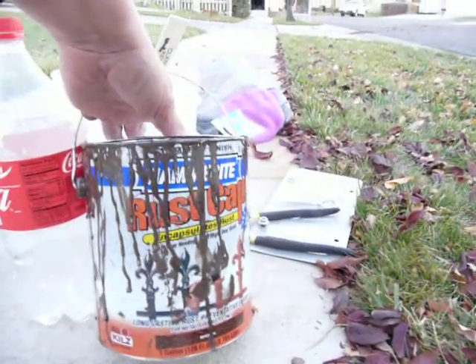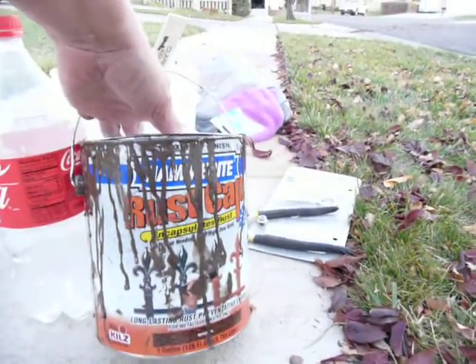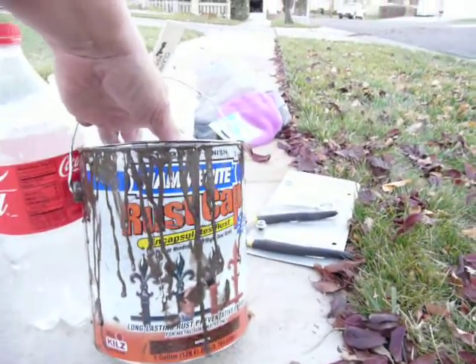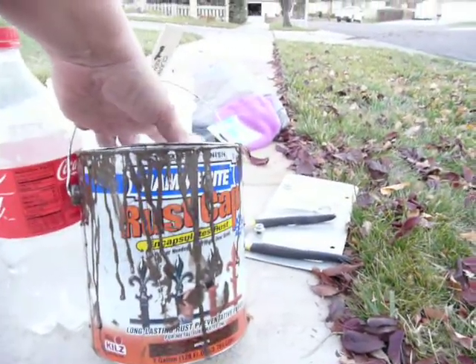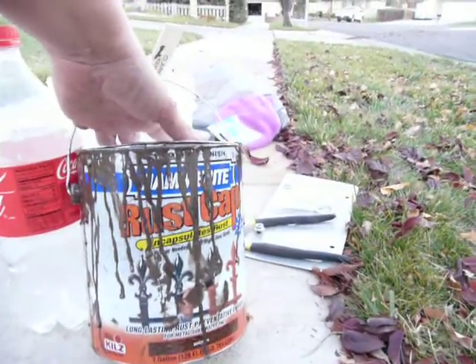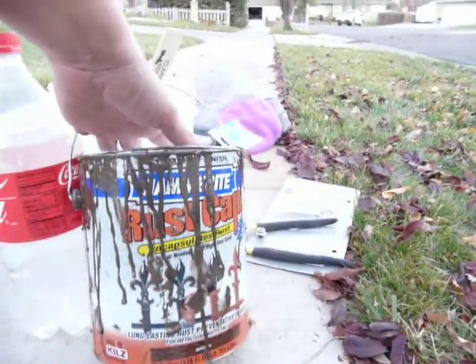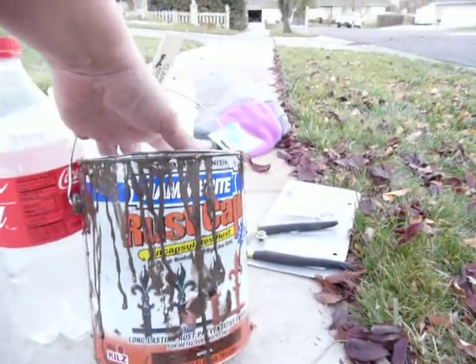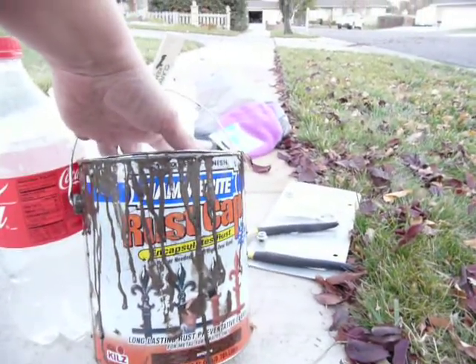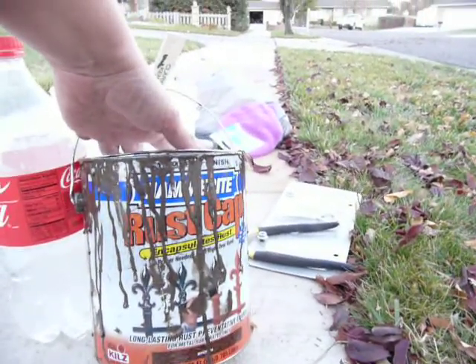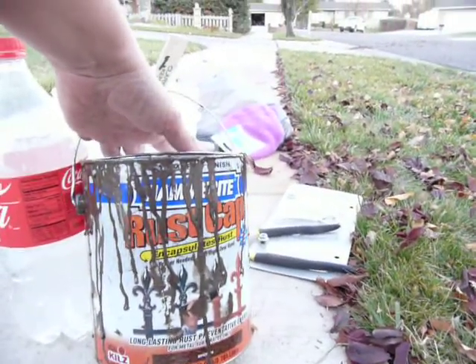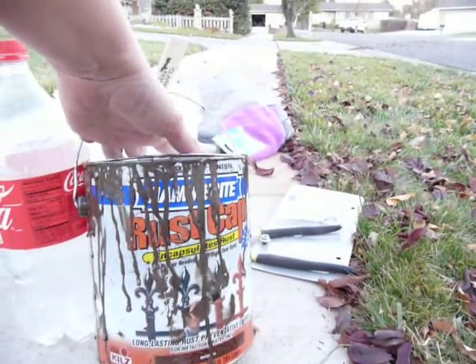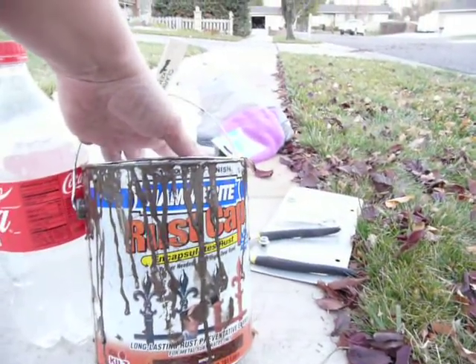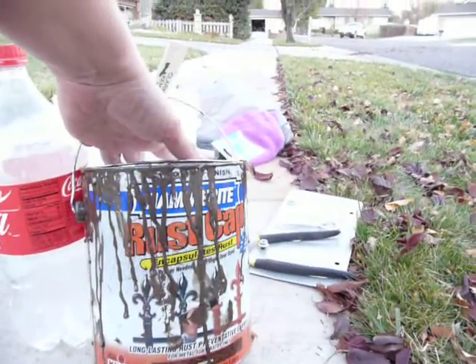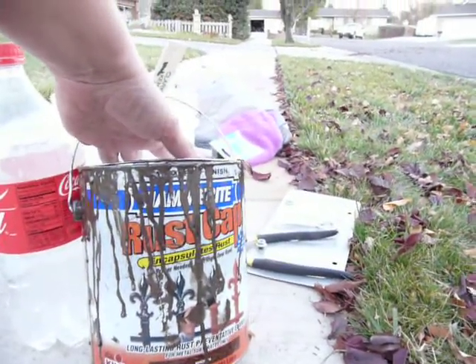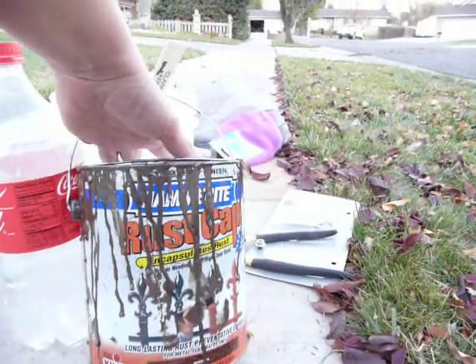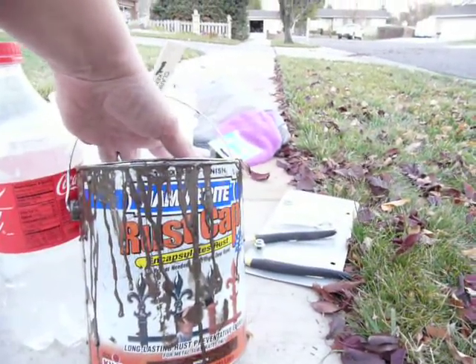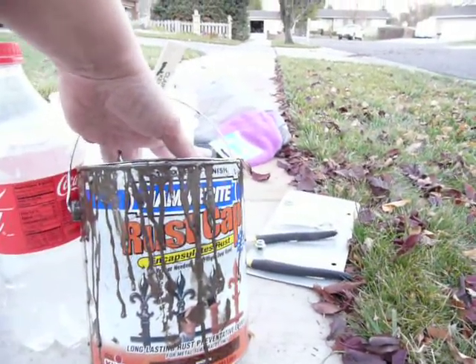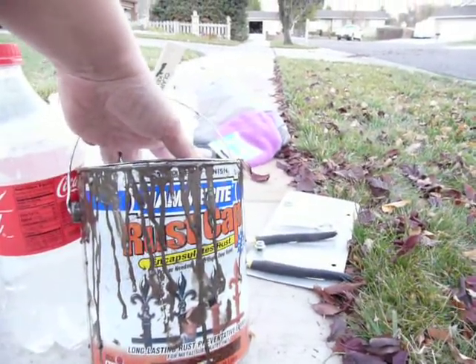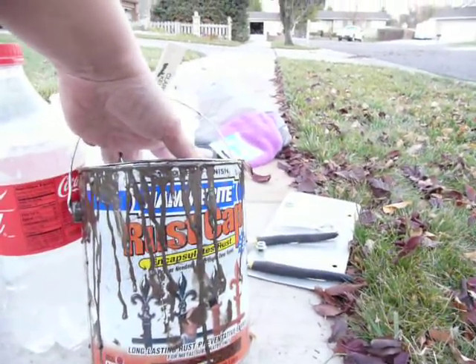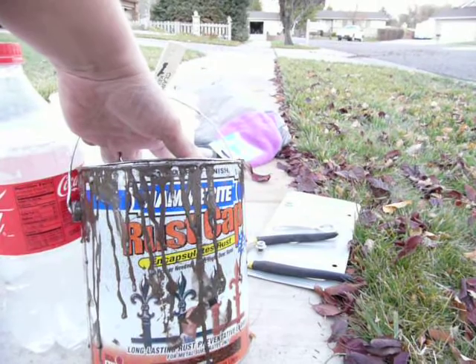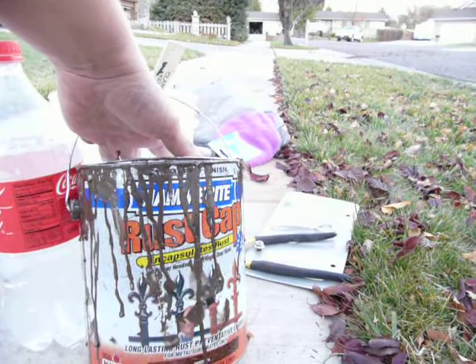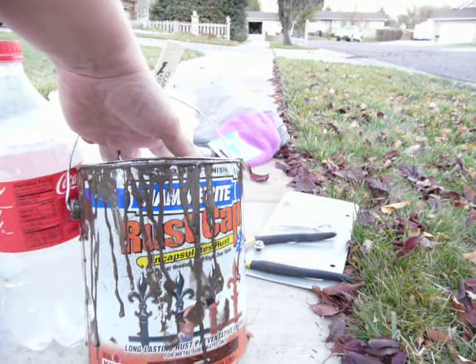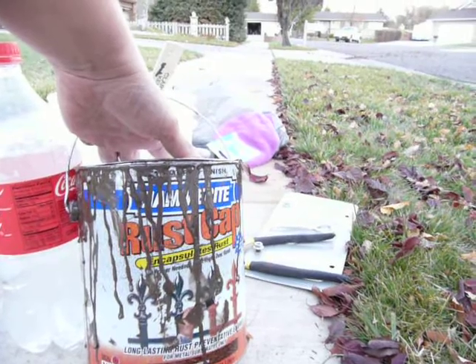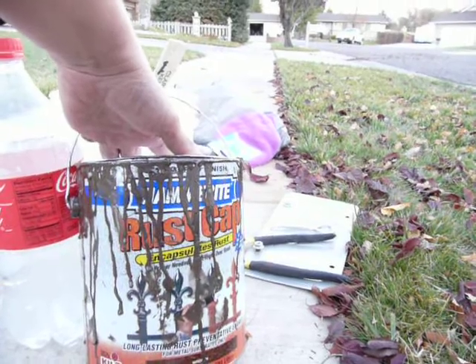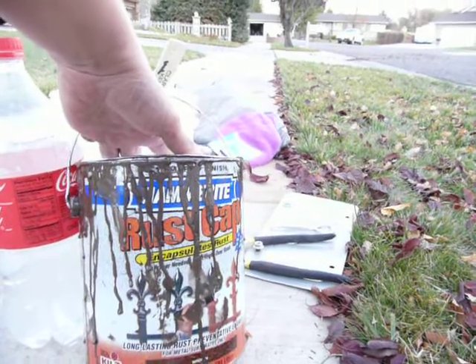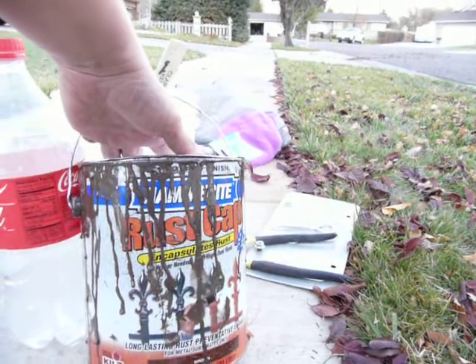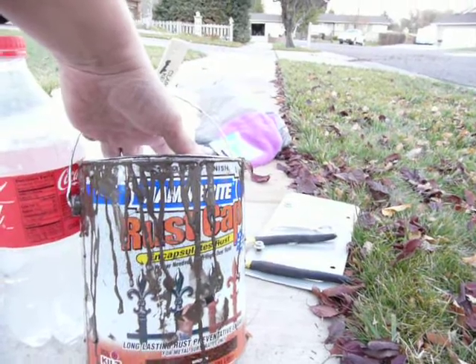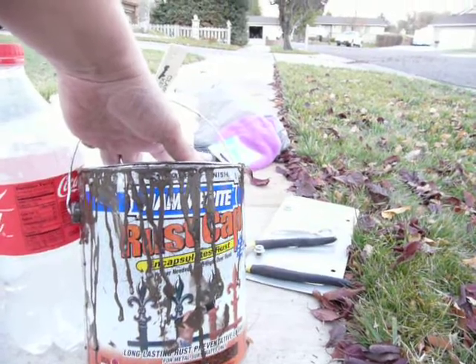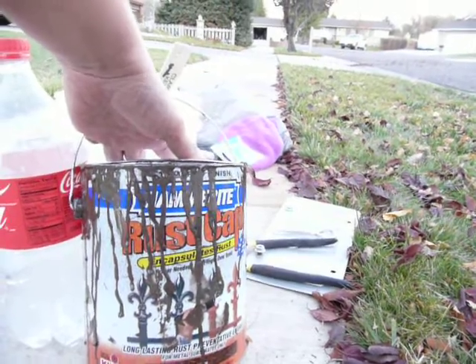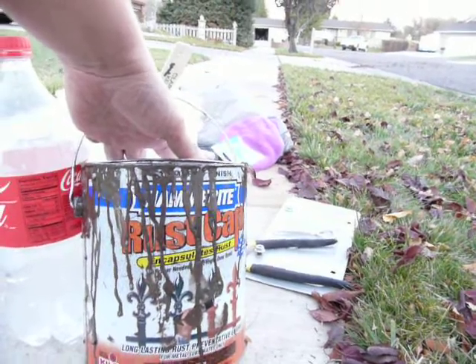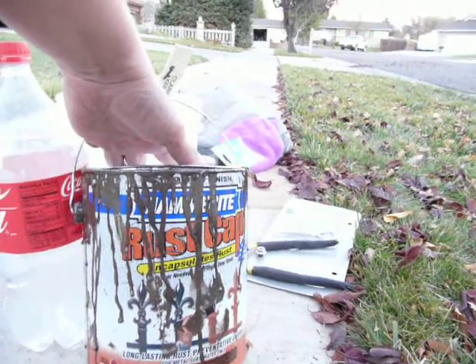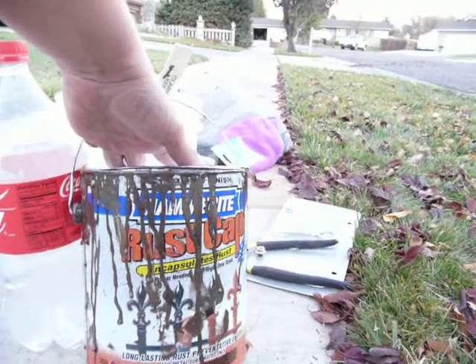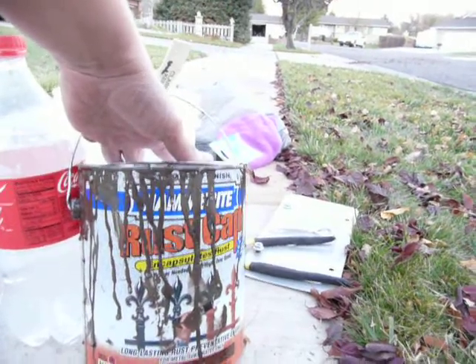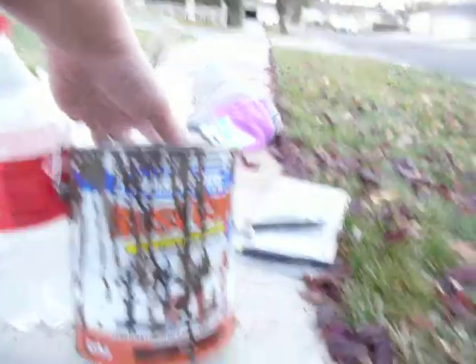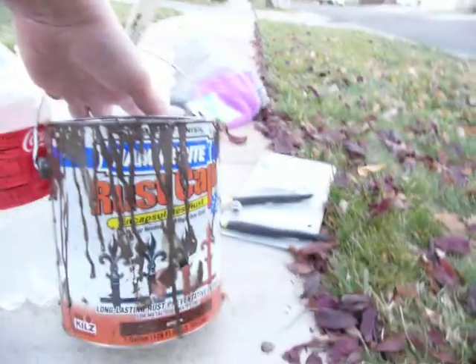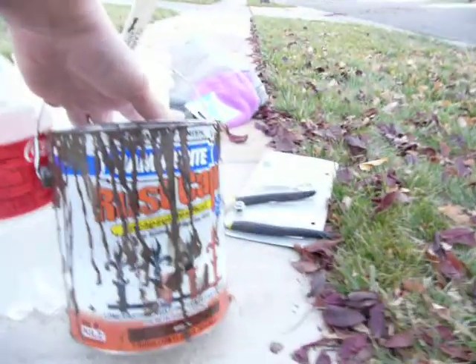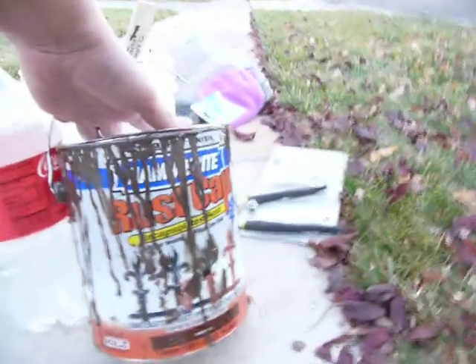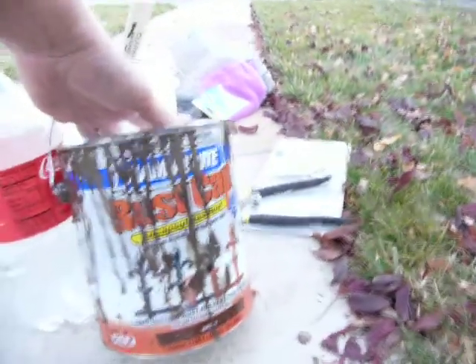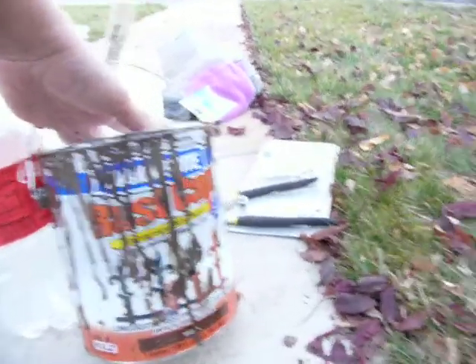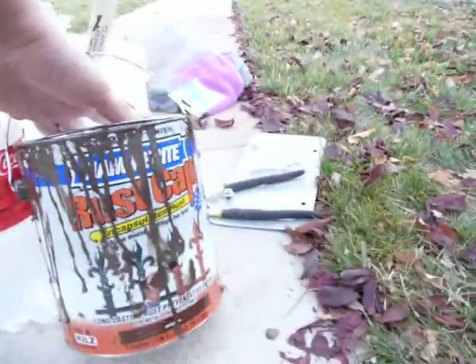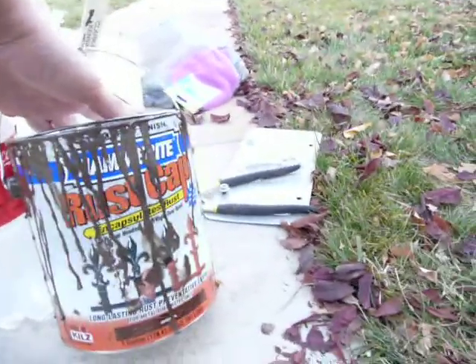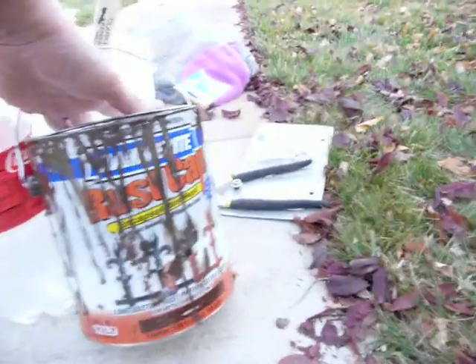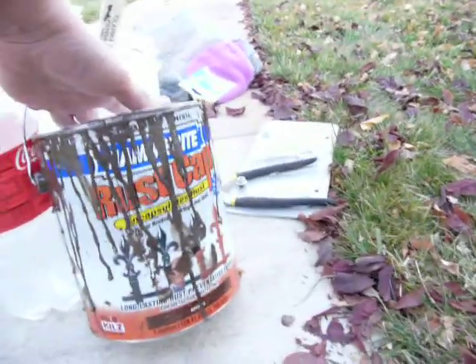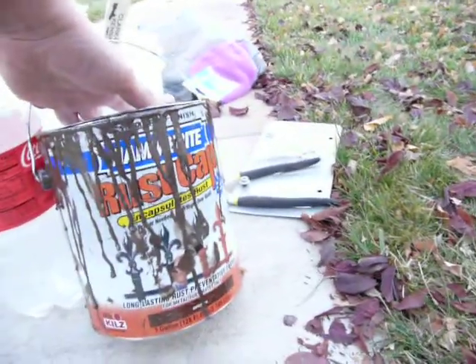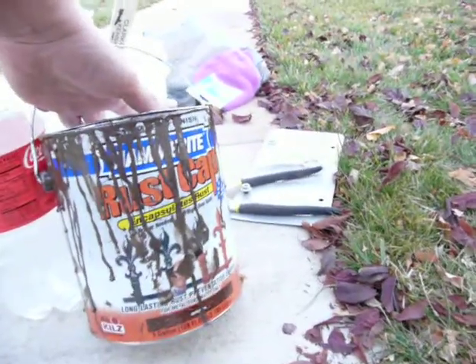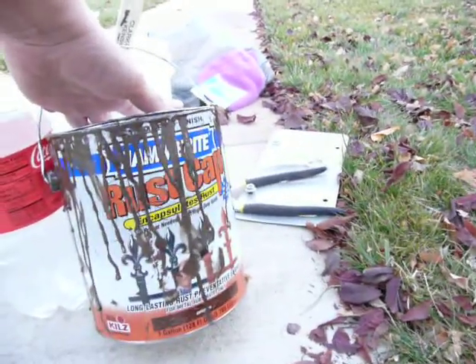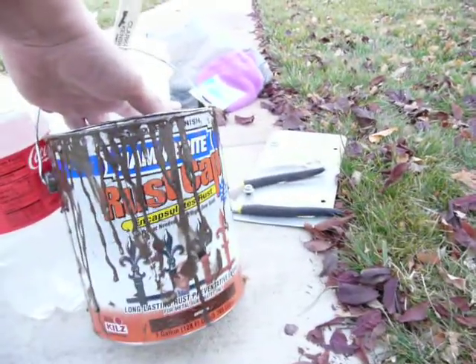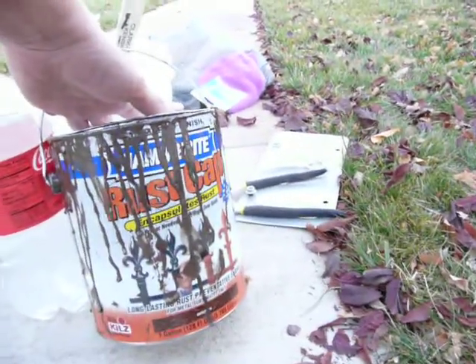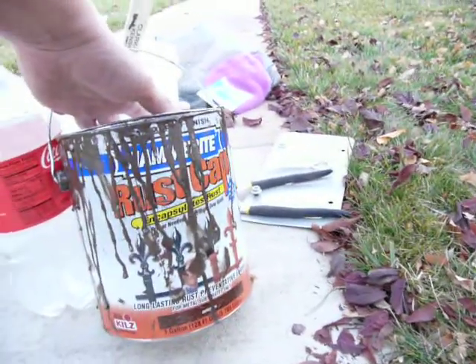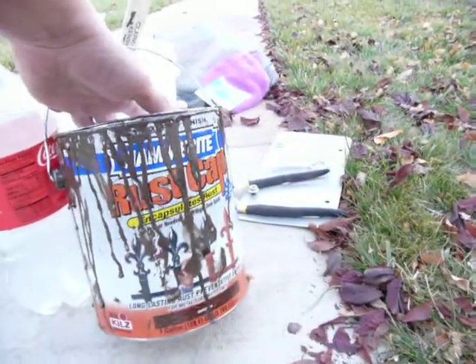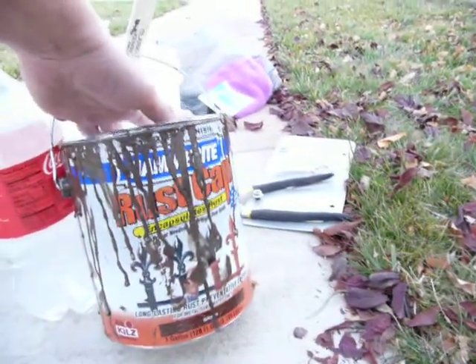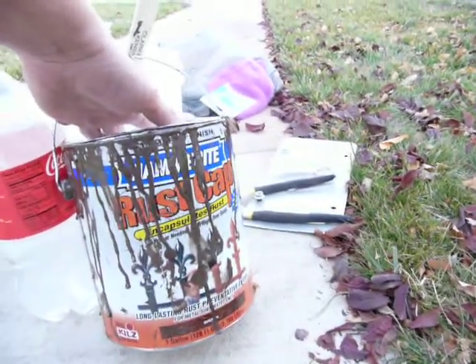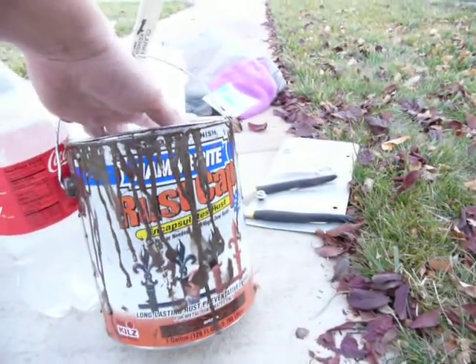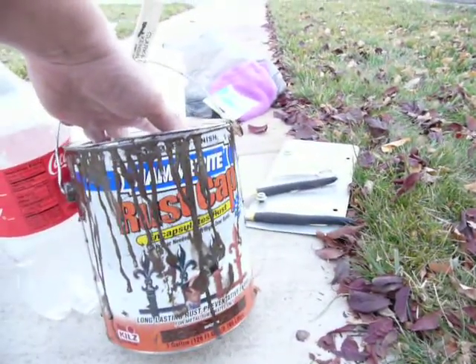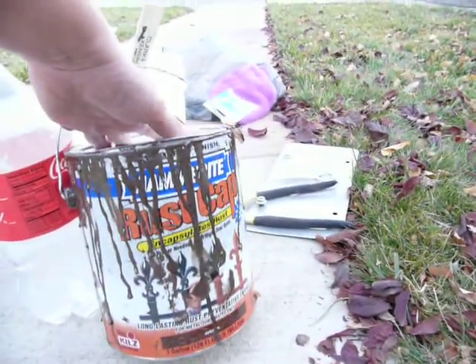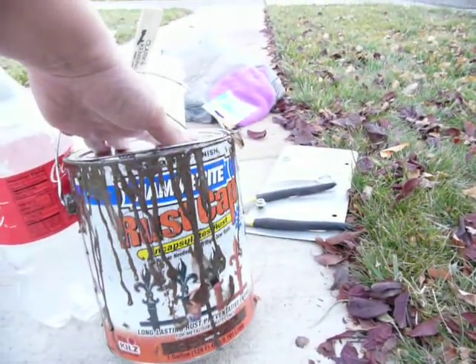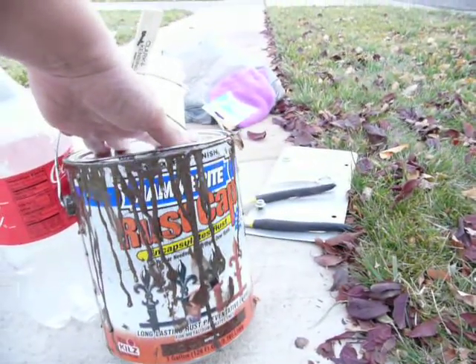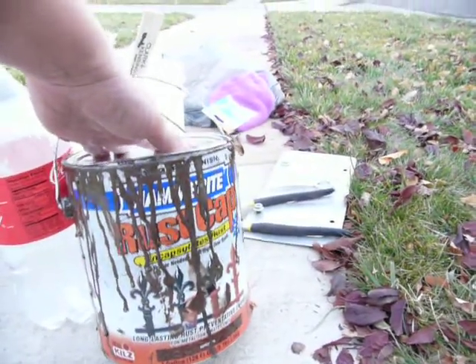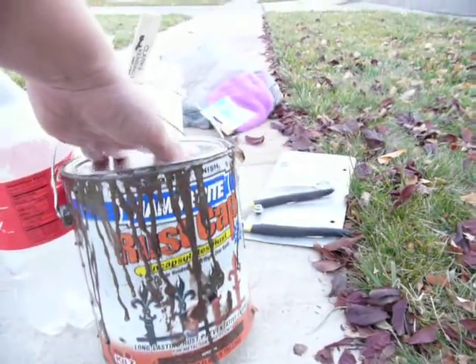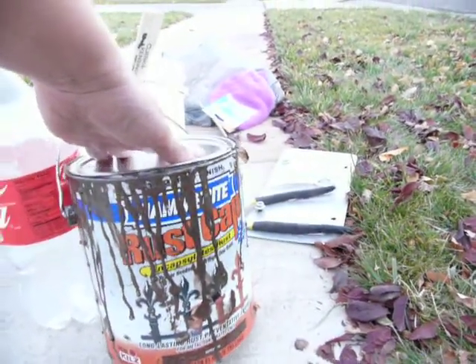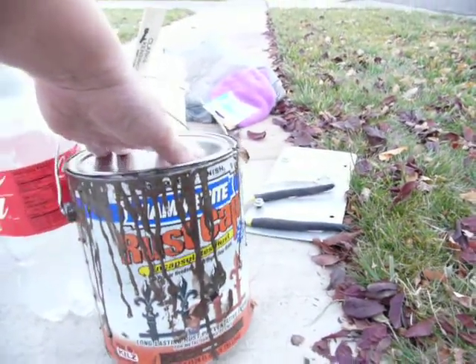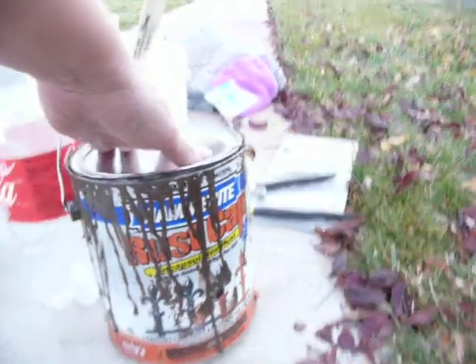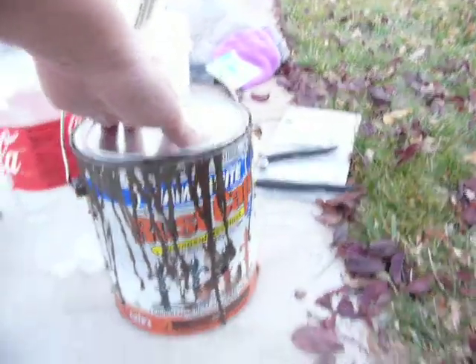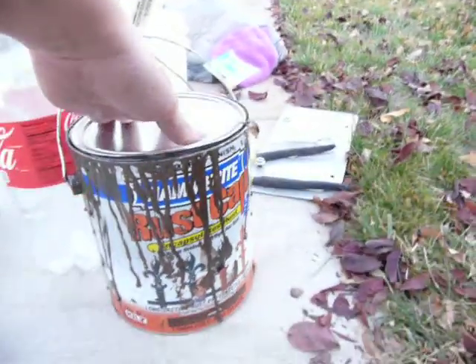They have a silver, a bronze, a gold, and a brown. I chose the brown because that's the color that matched my trailer.